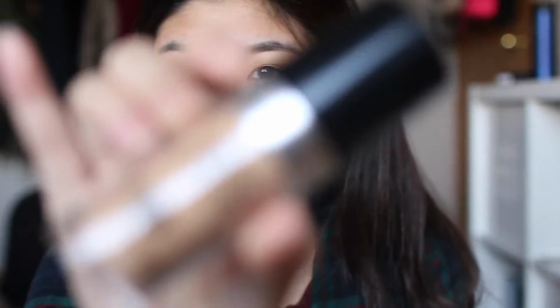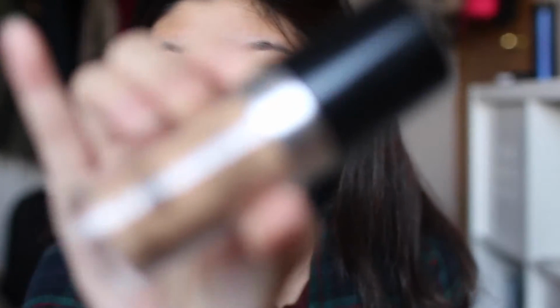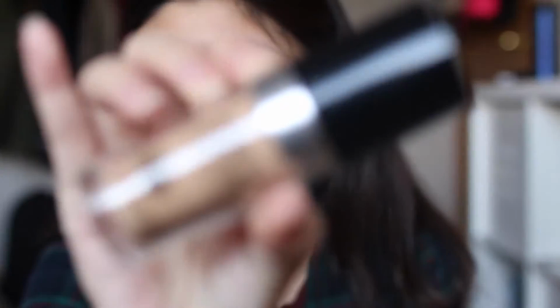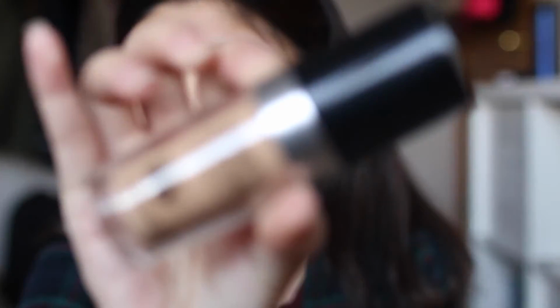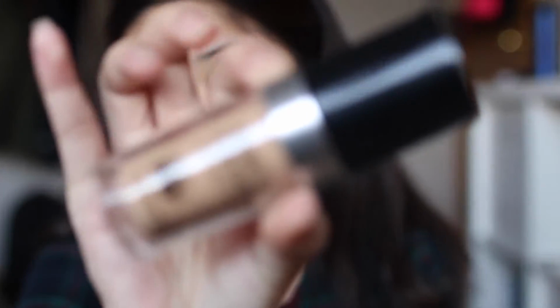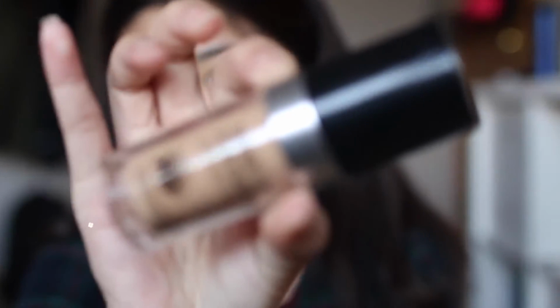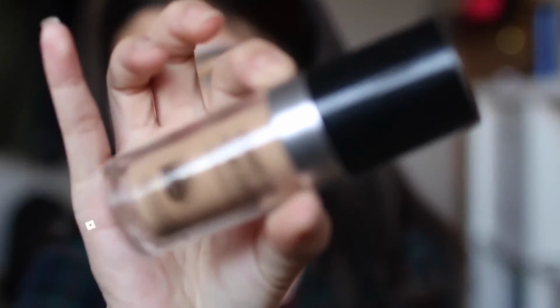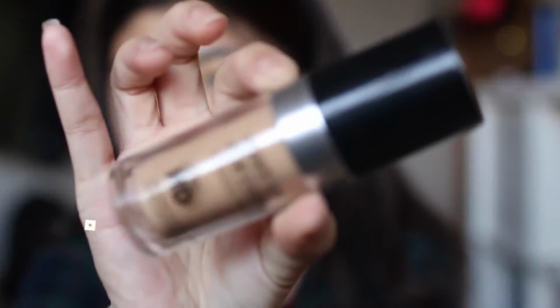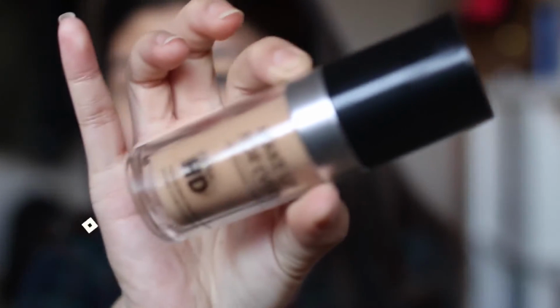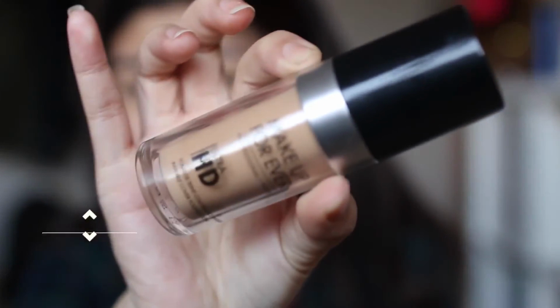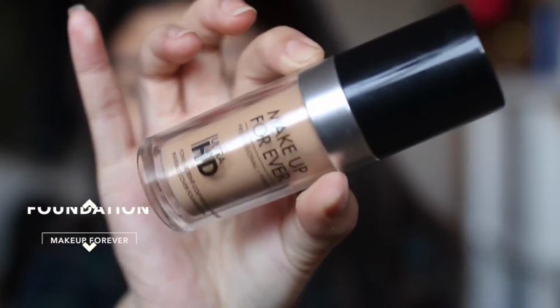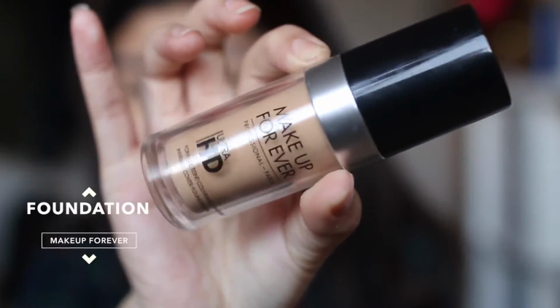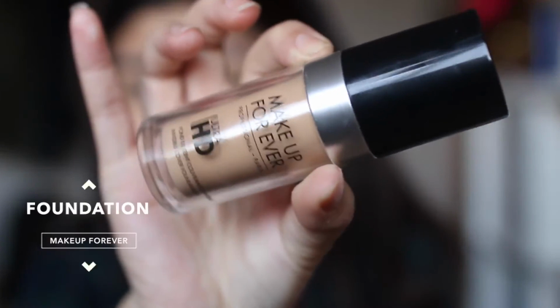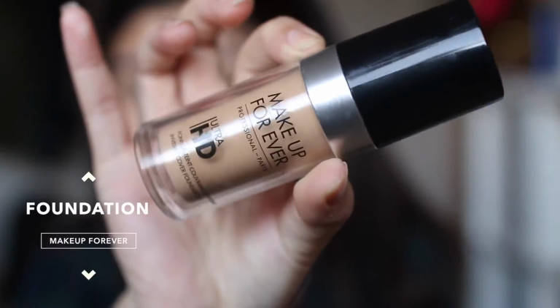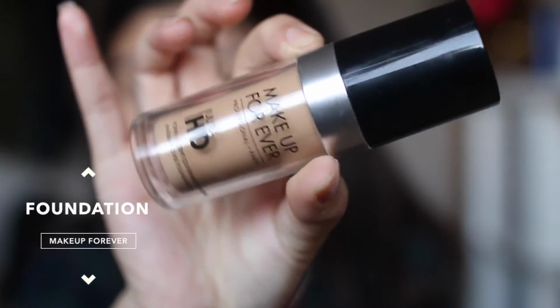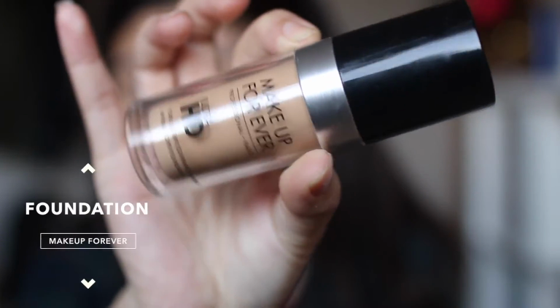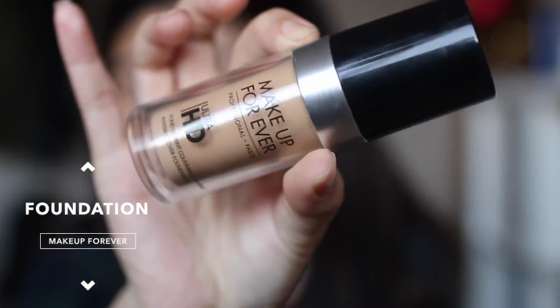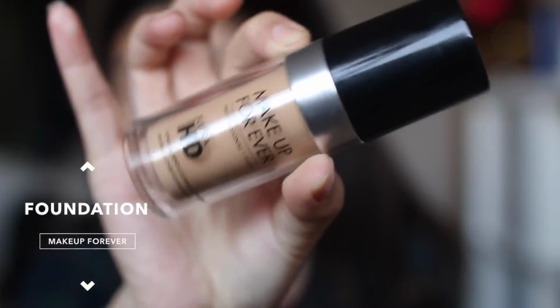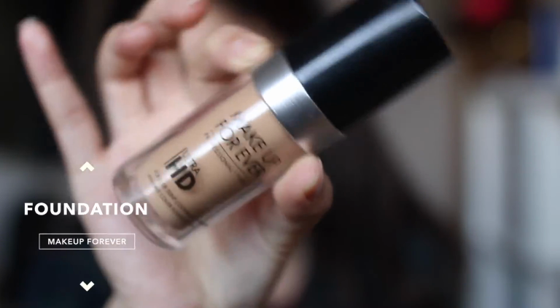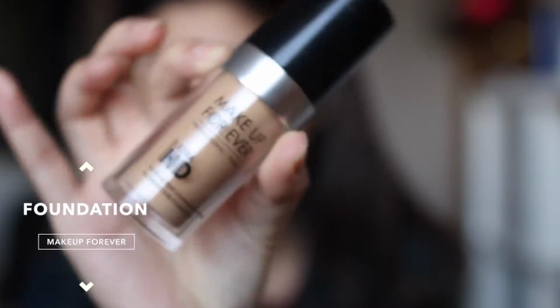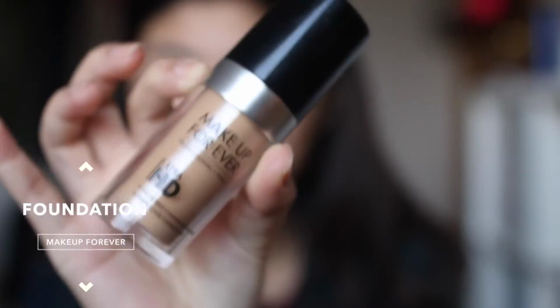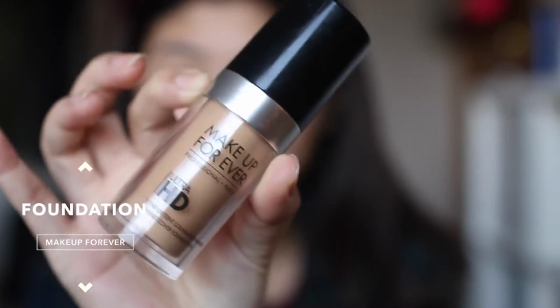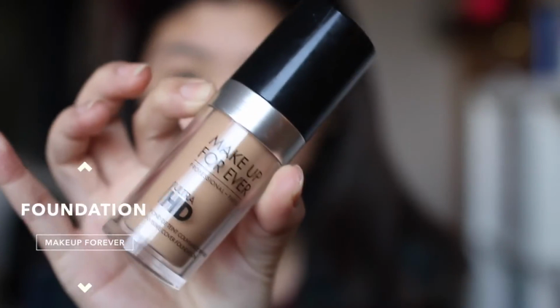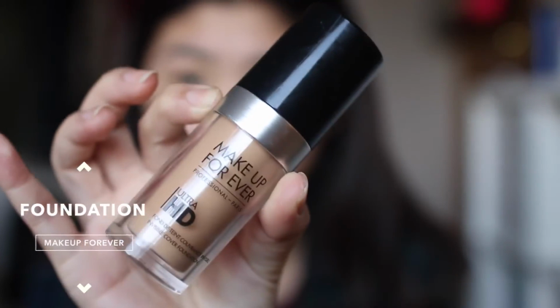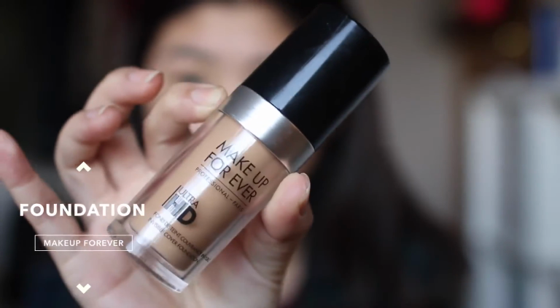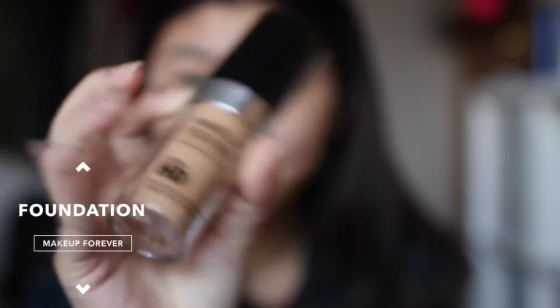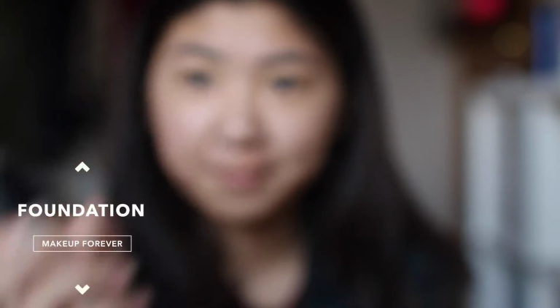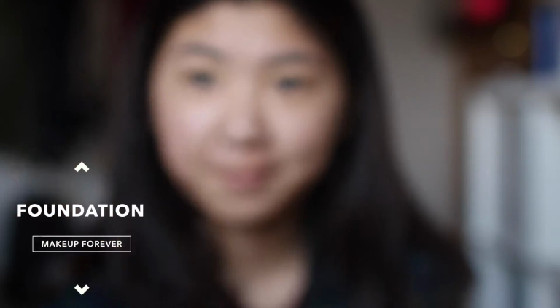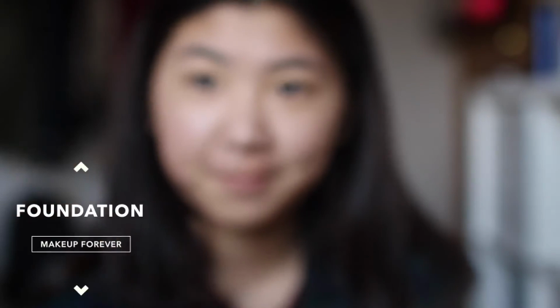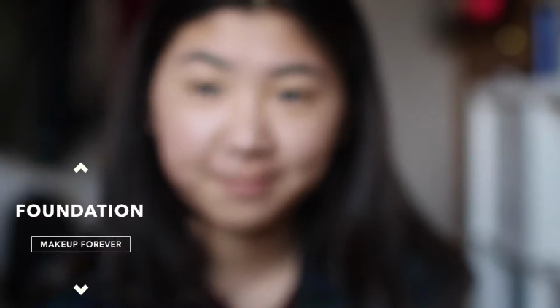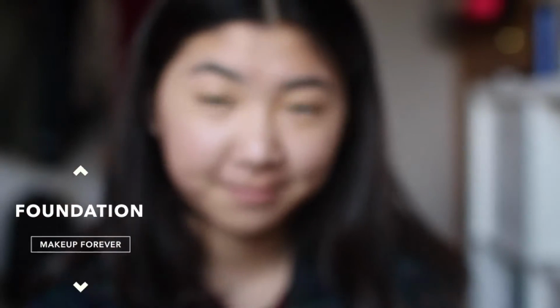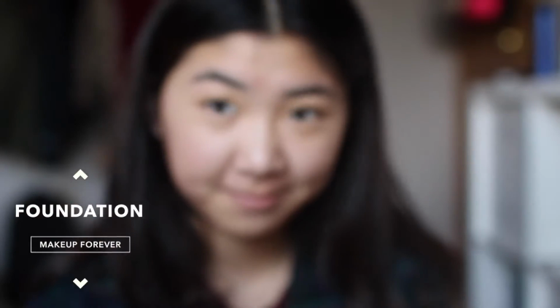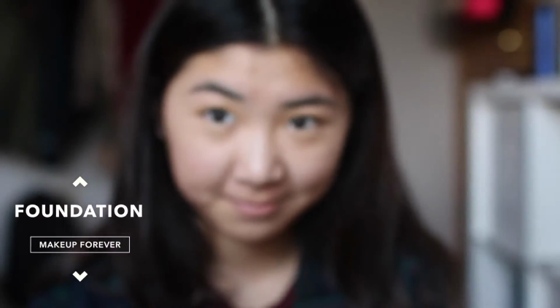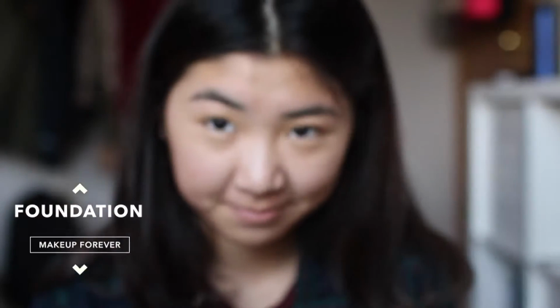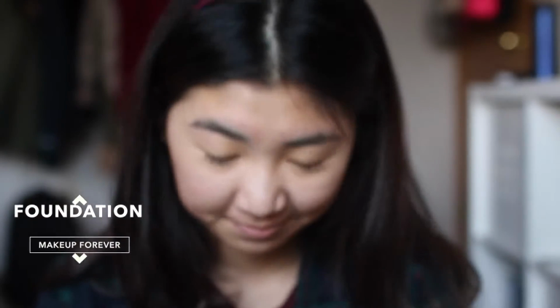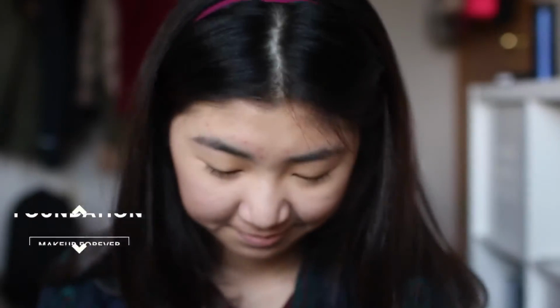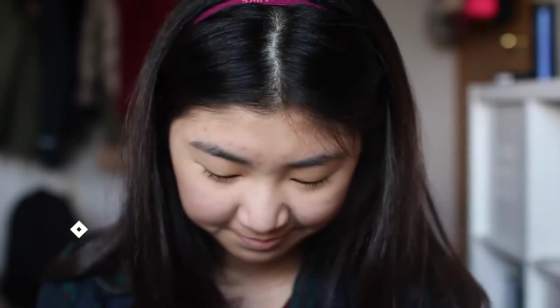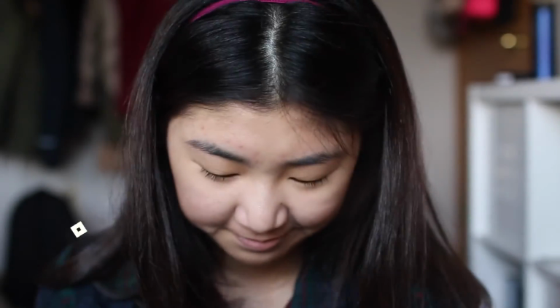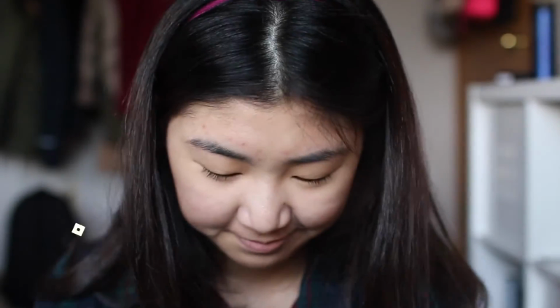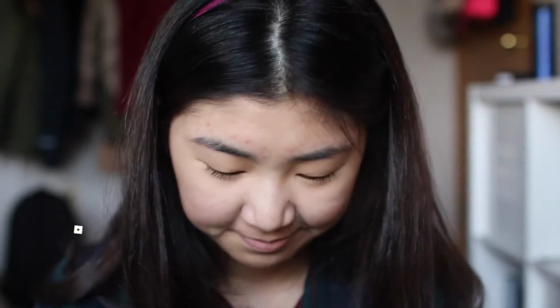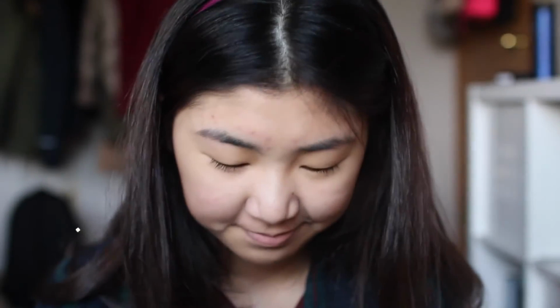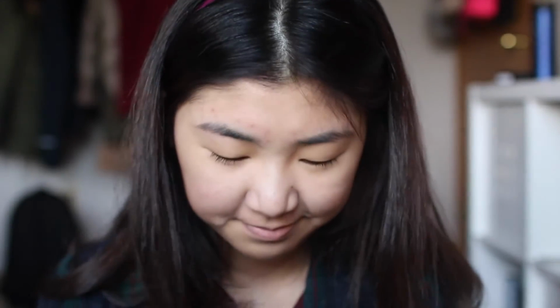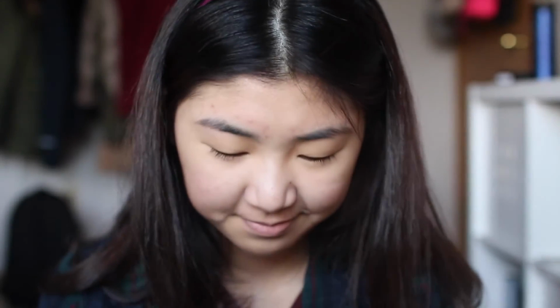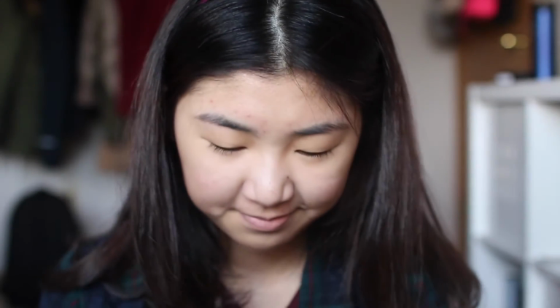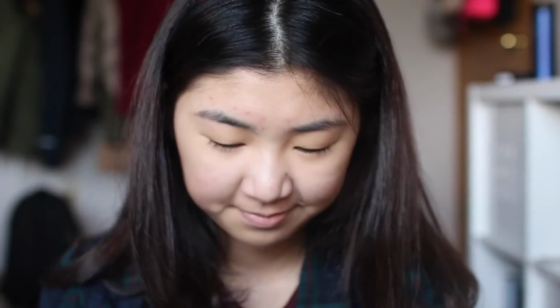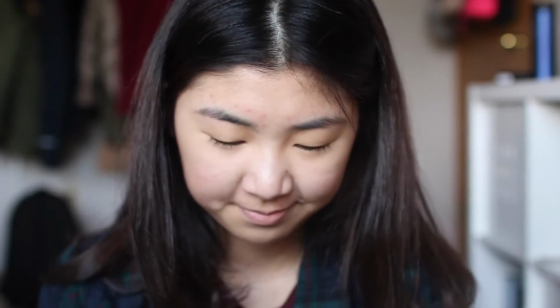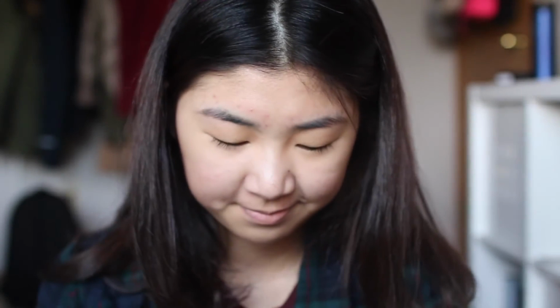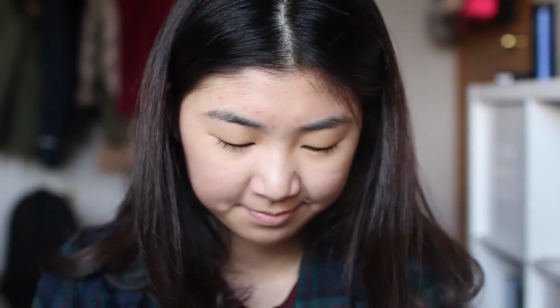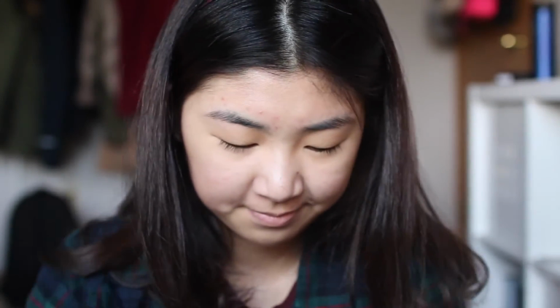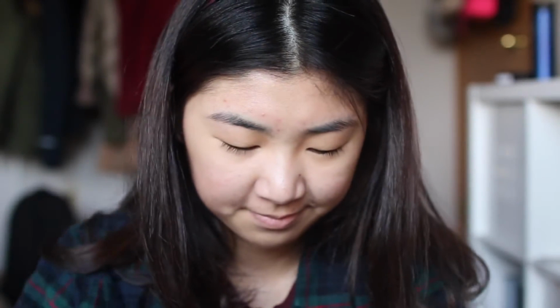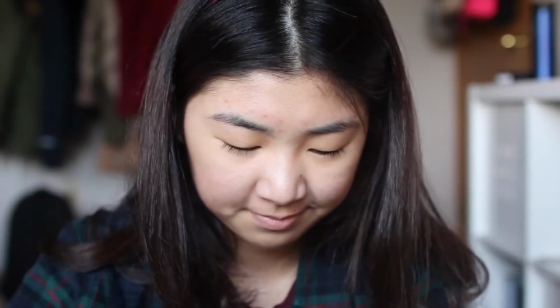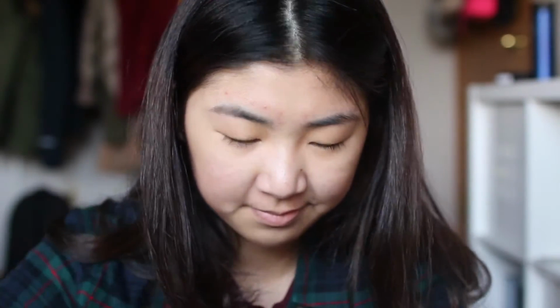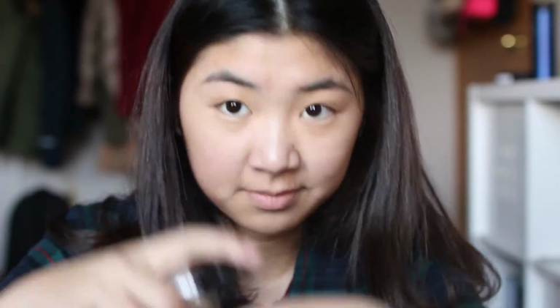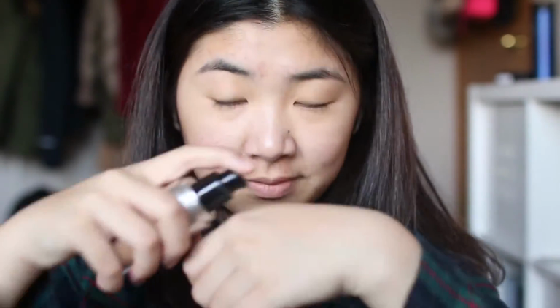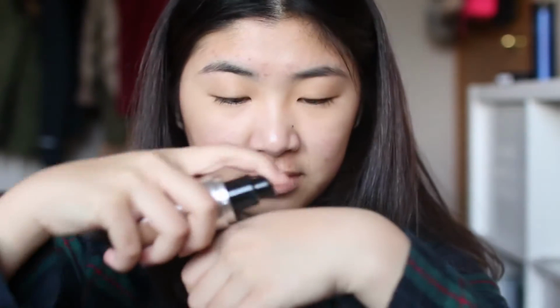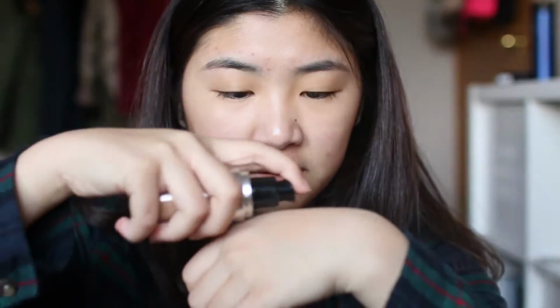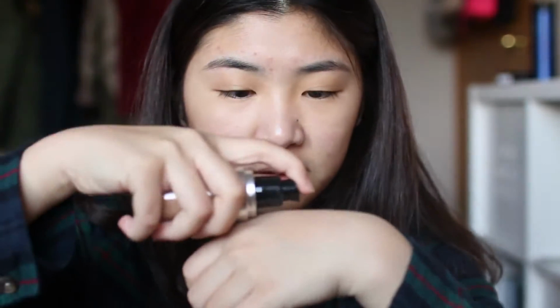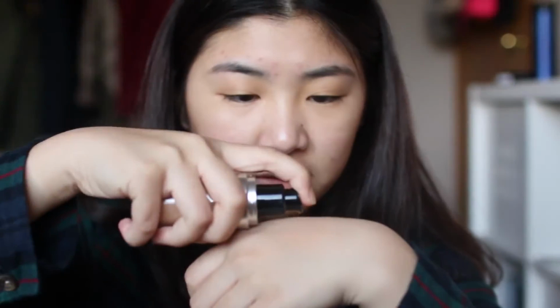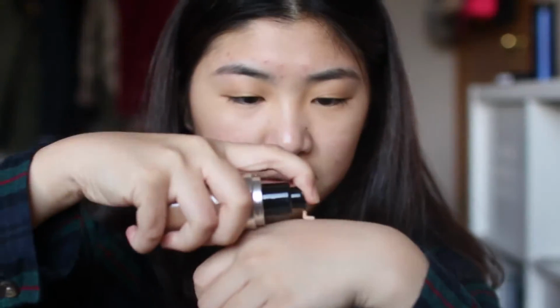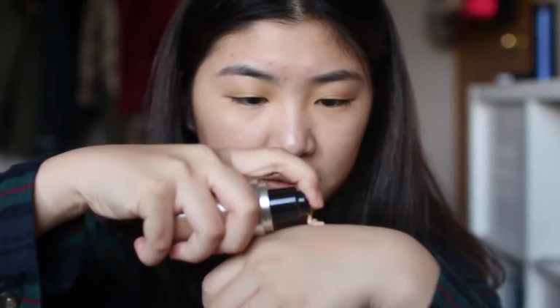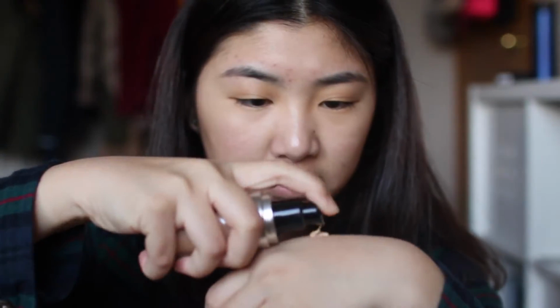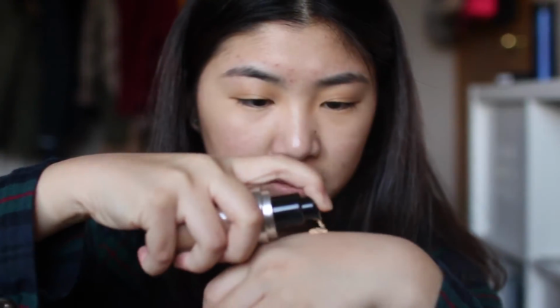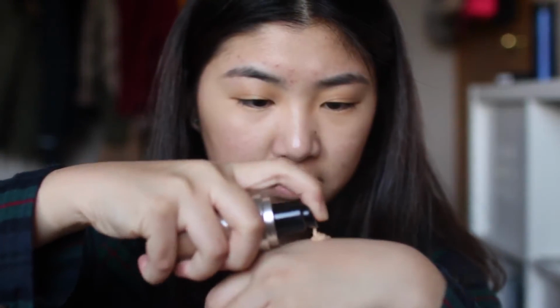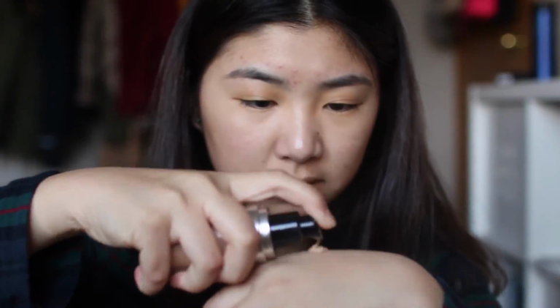Next, for foundation, I'm using Makeup Forever HD Foundation and so far this is my favorite. It gives me enough coverage and smoothens my skin.